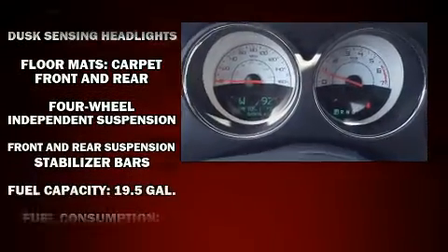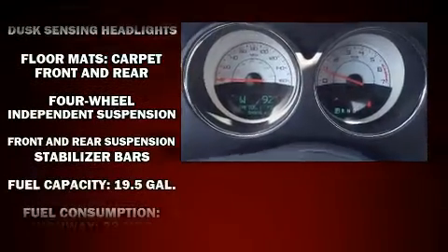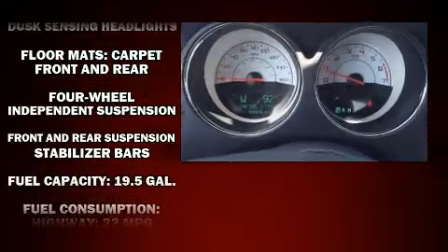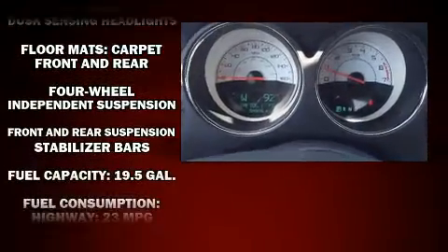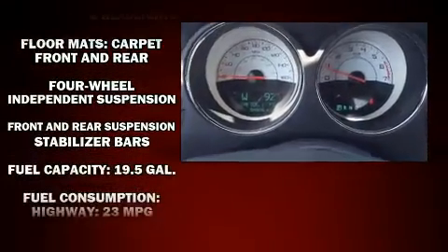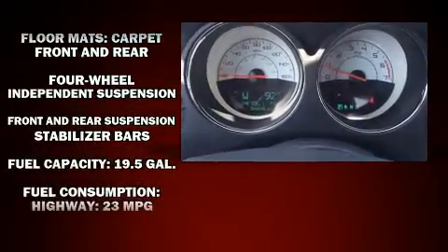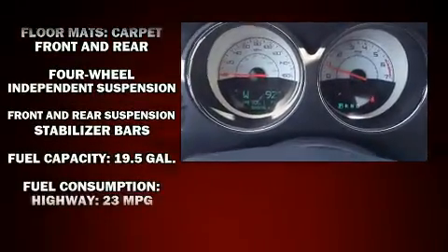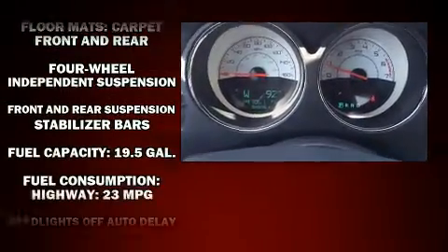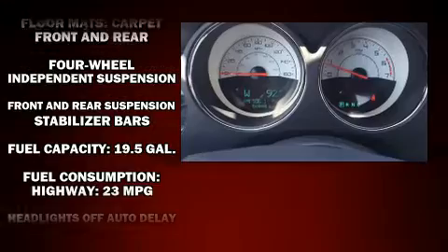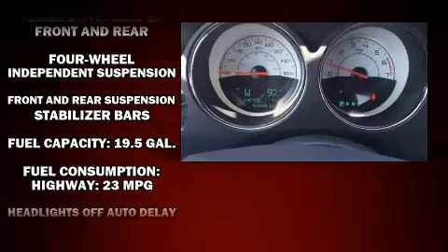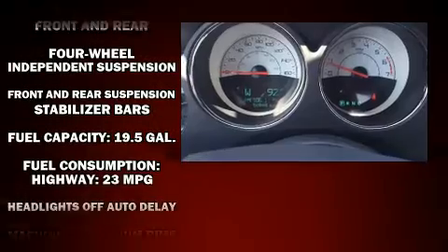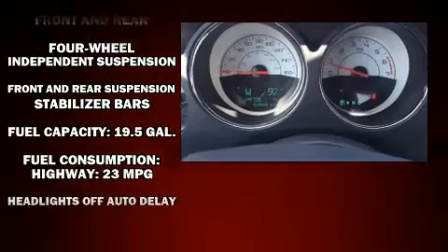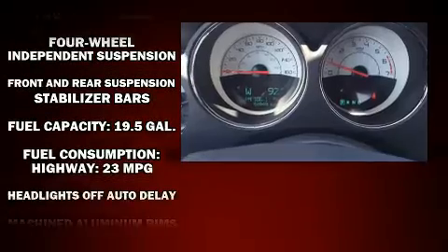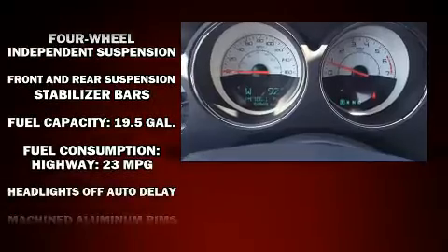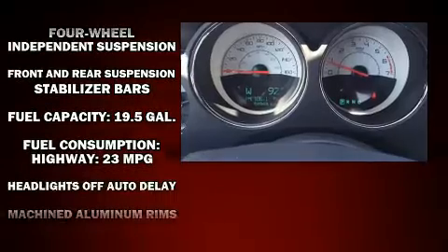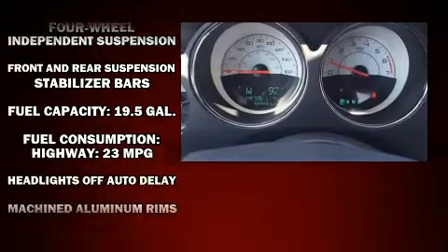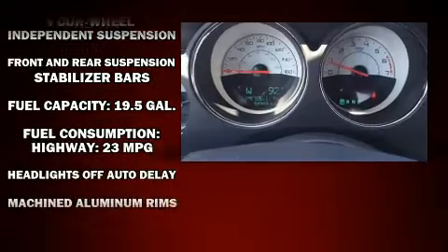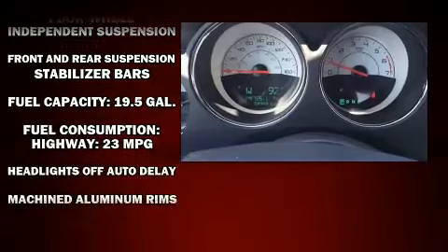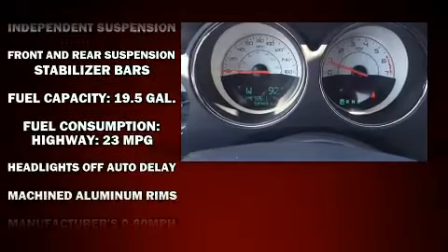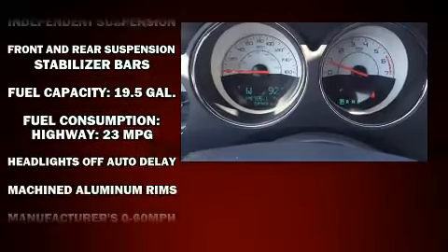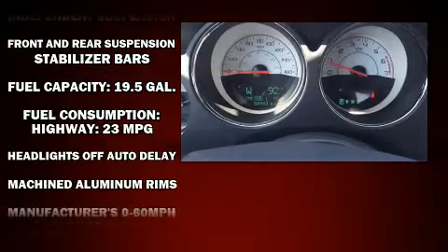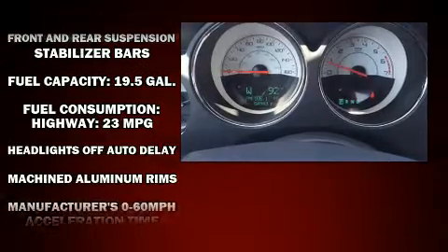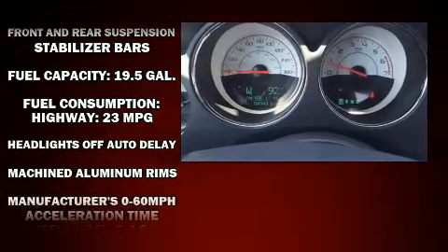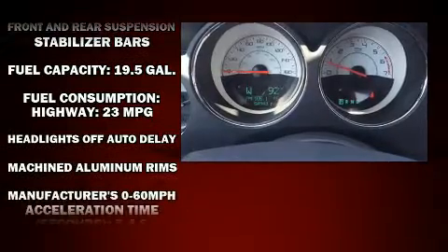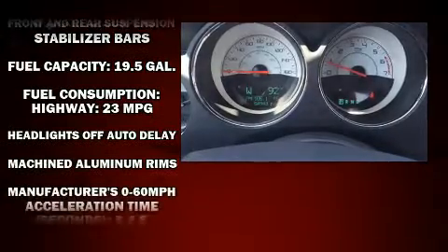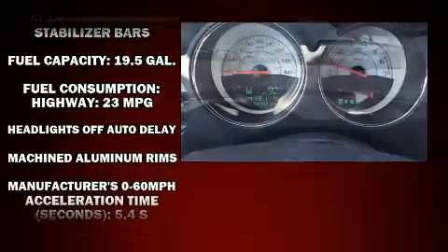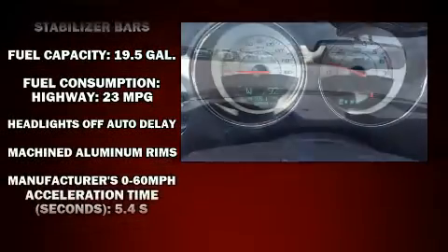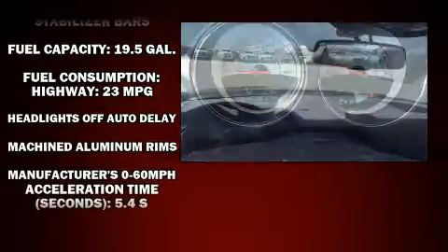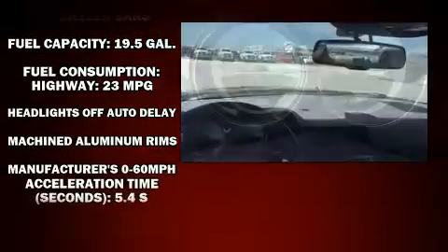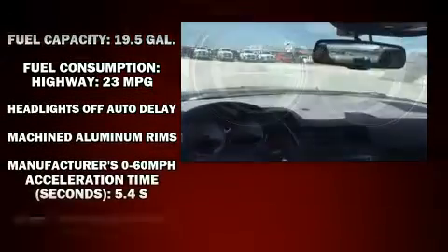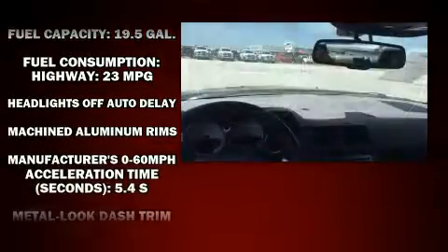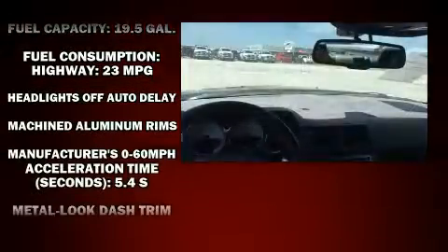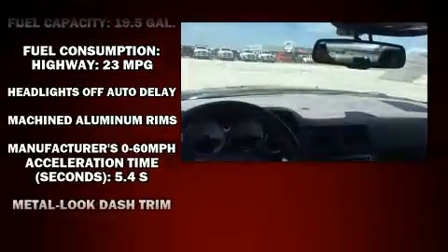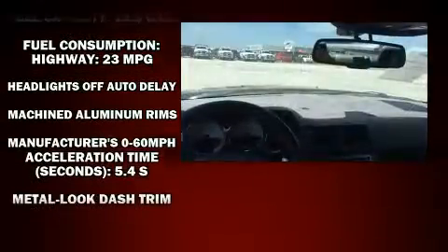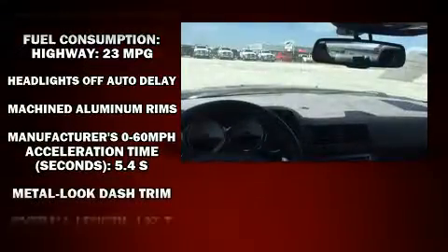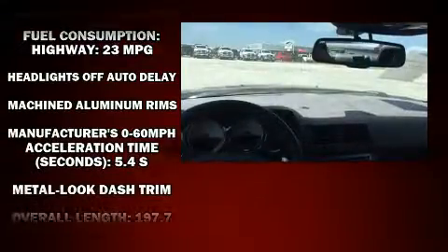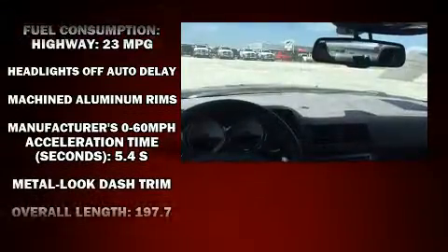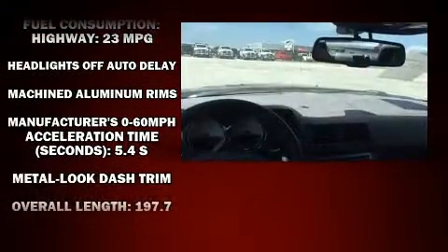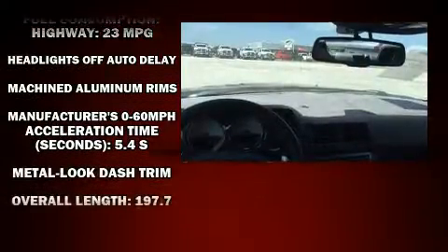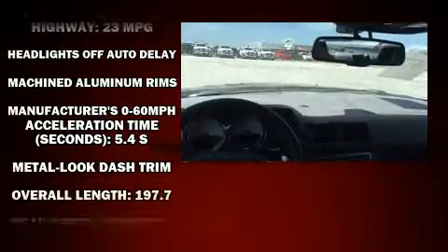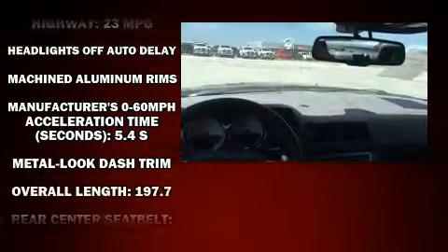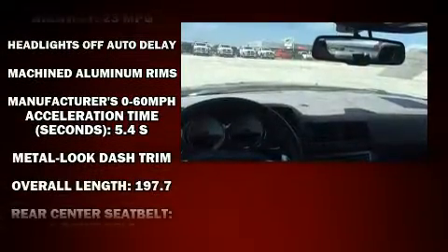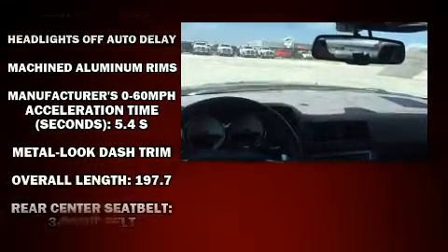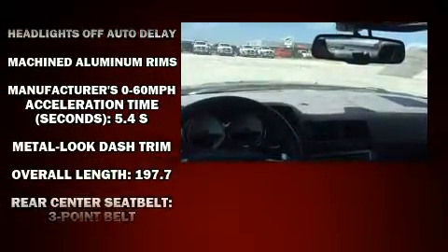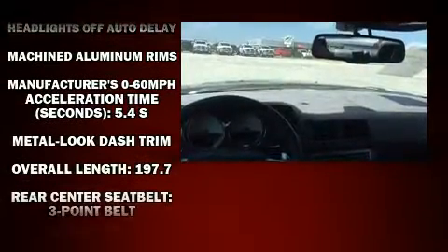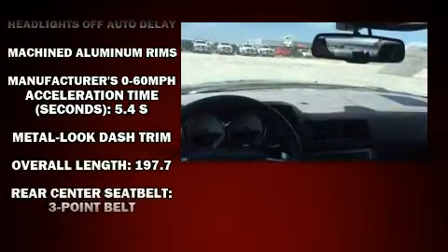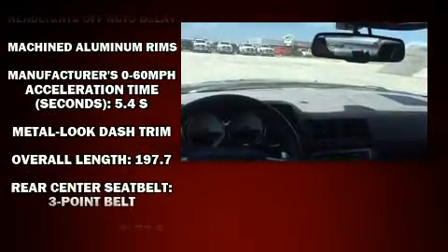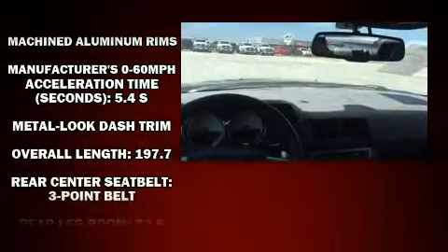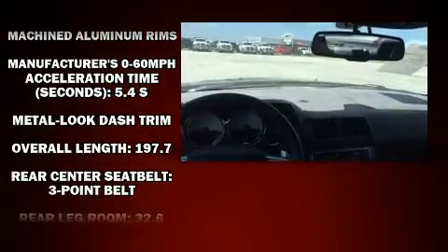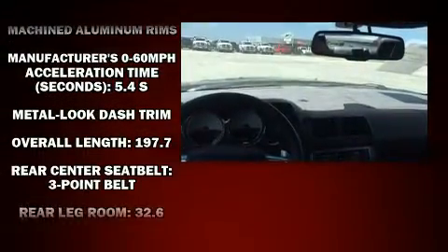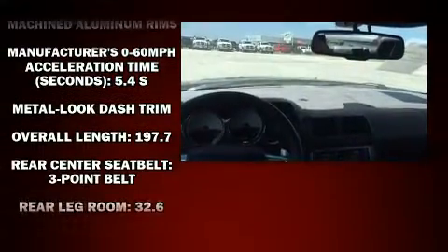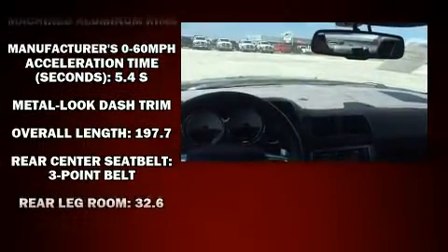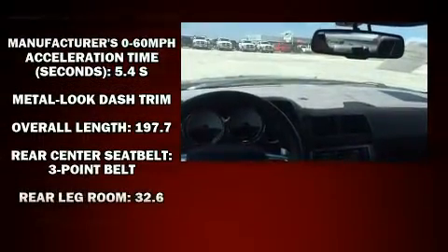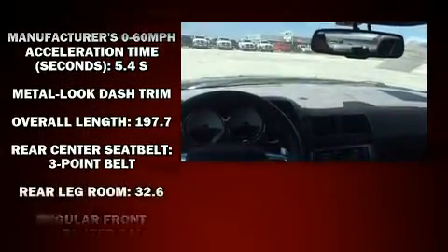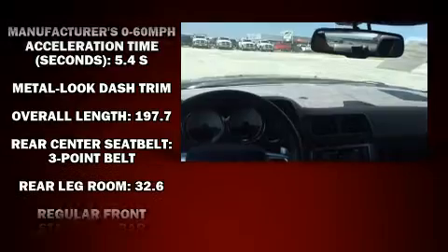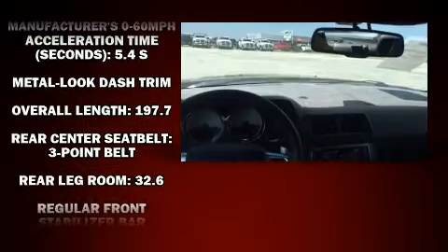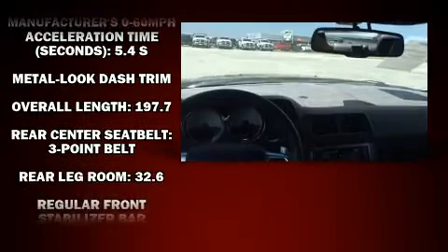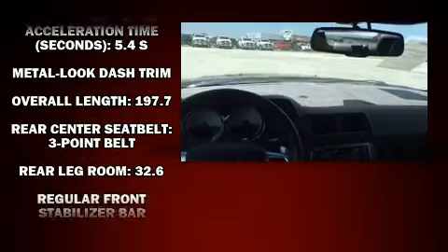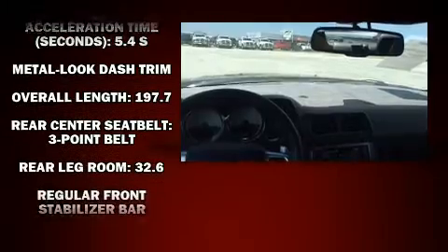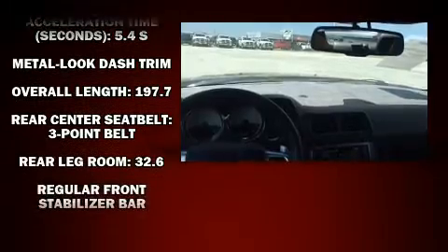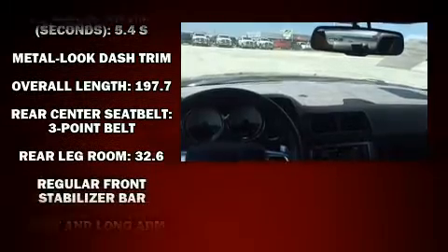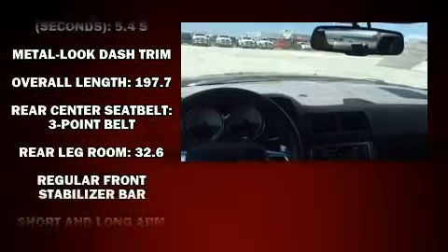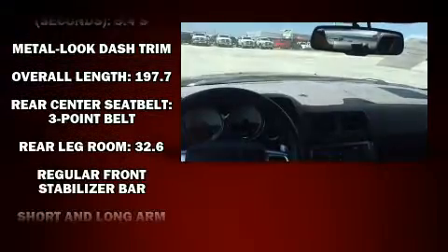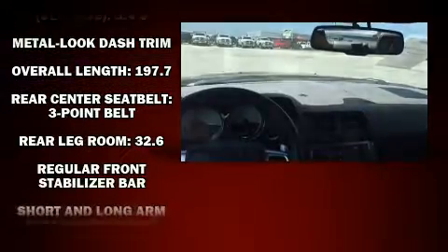Dodge prioritized comfort and style by including a tachometer, remote keyless entry, and one-touch window functionality.